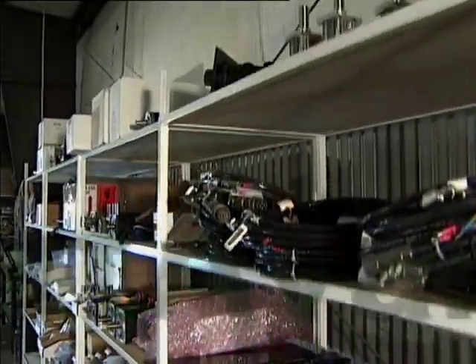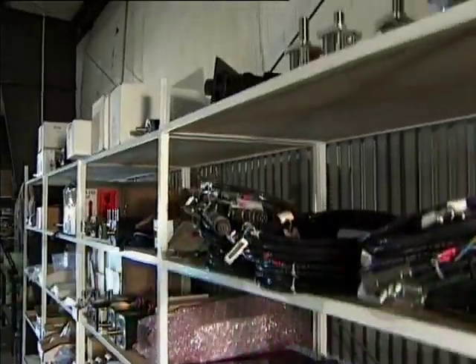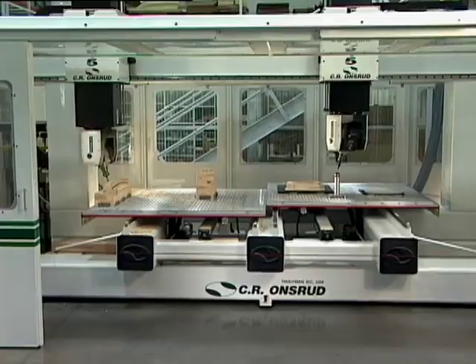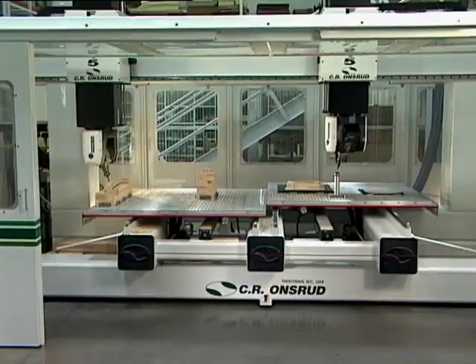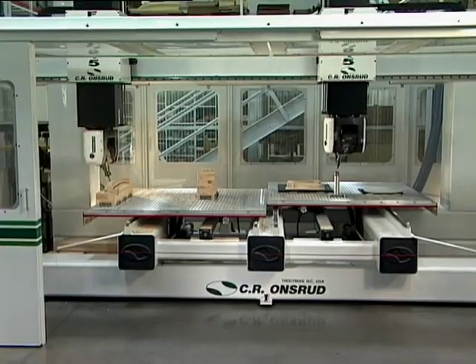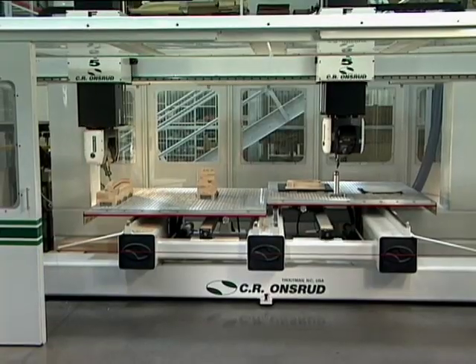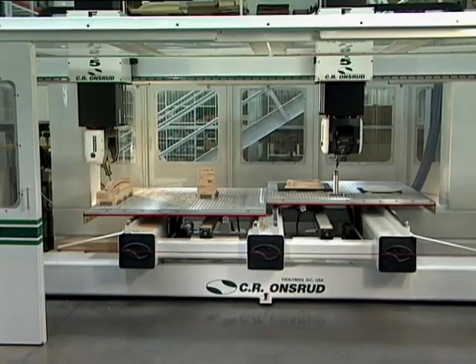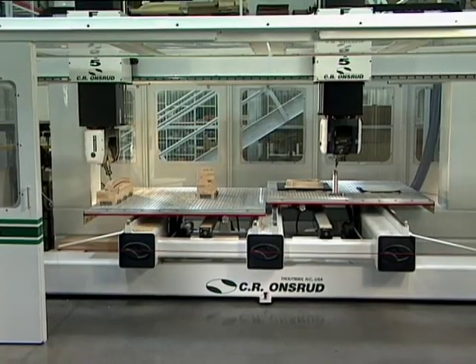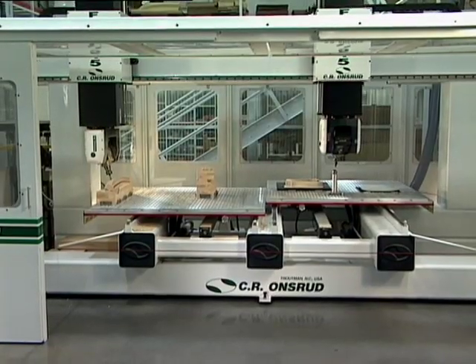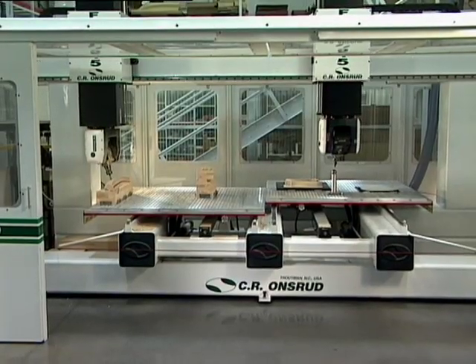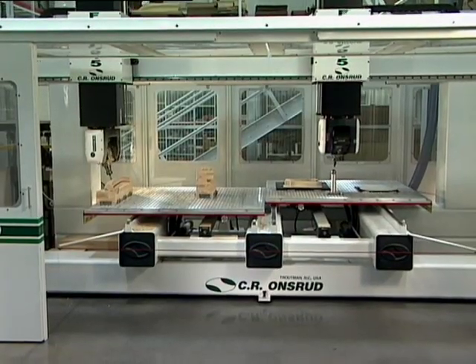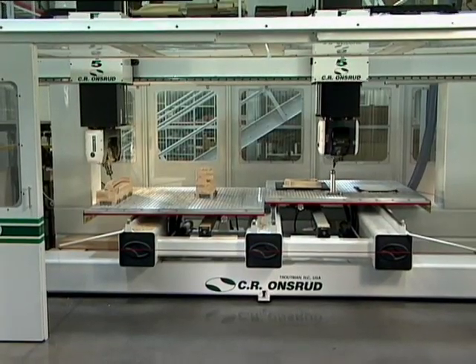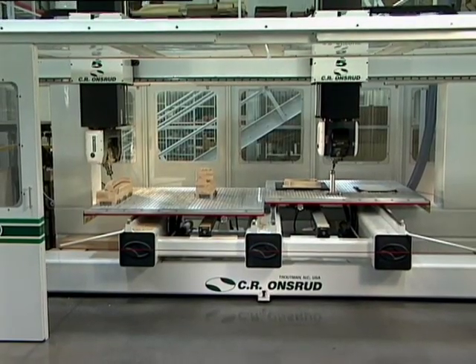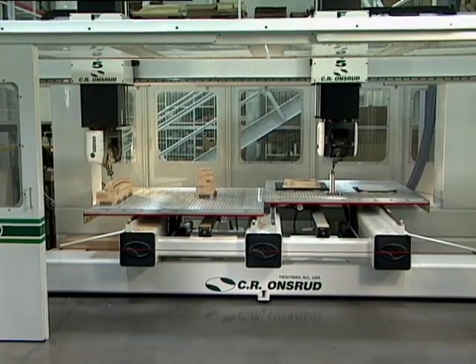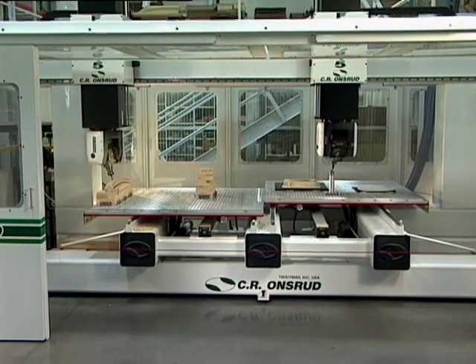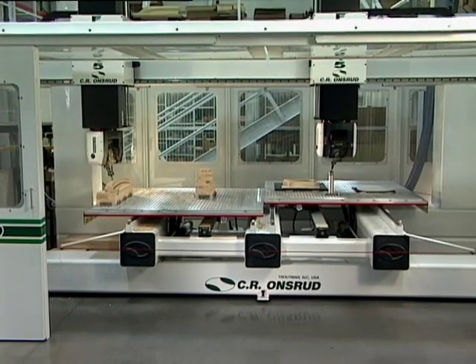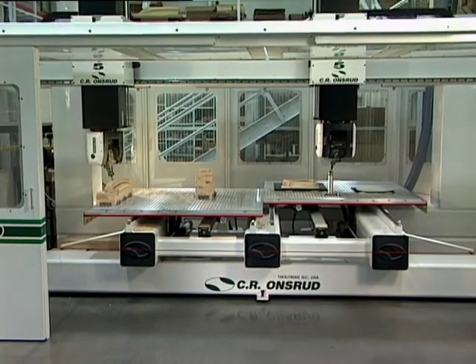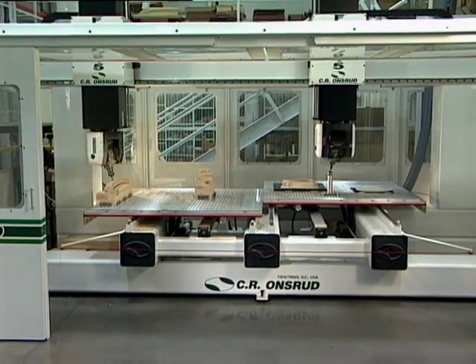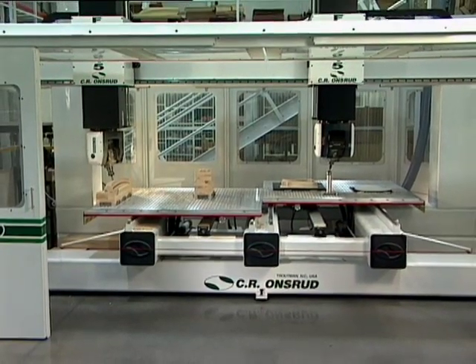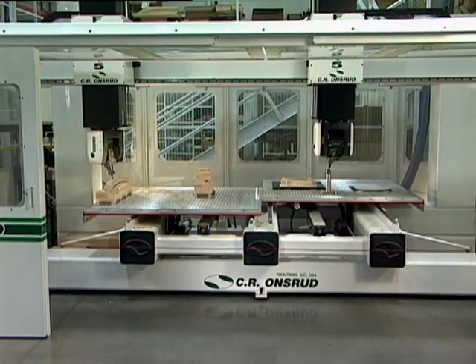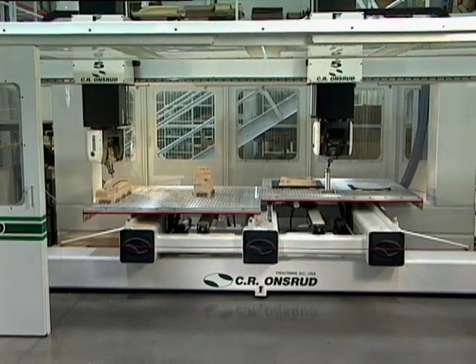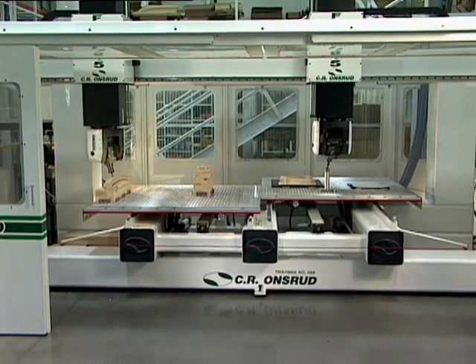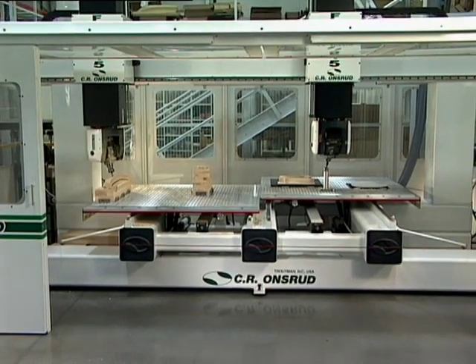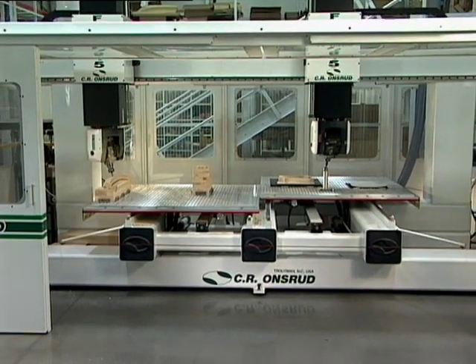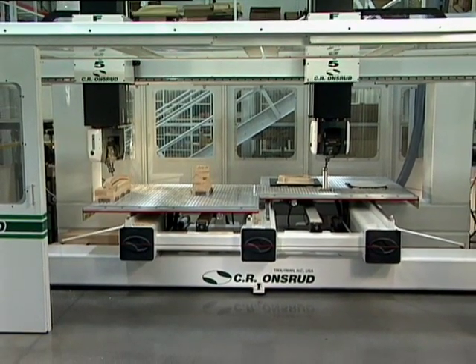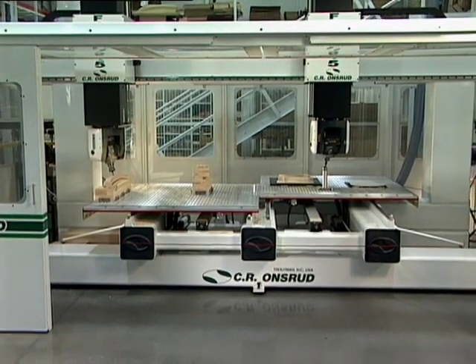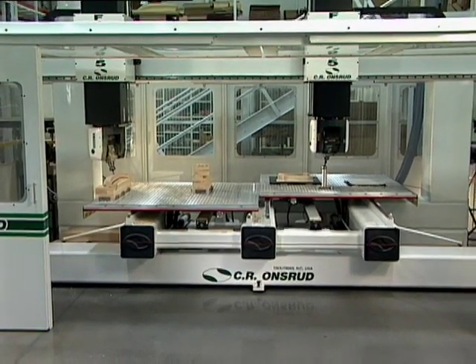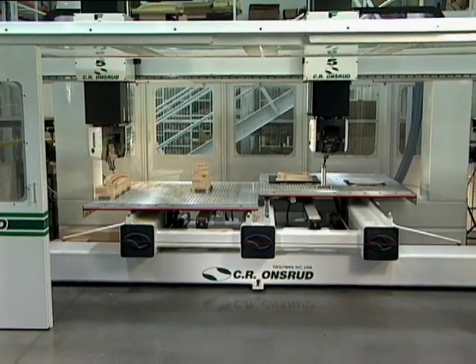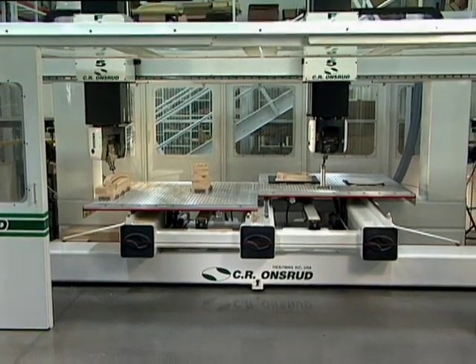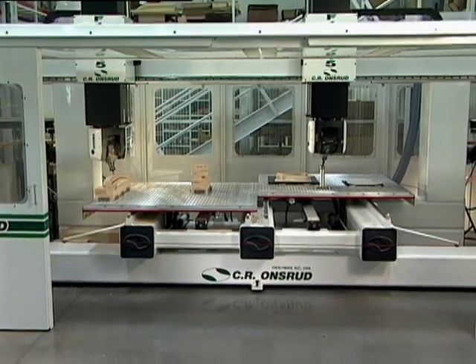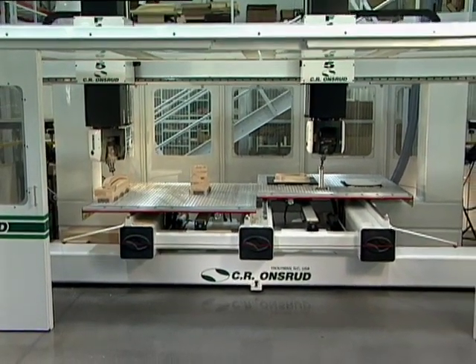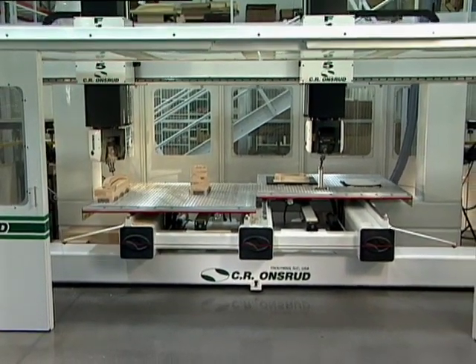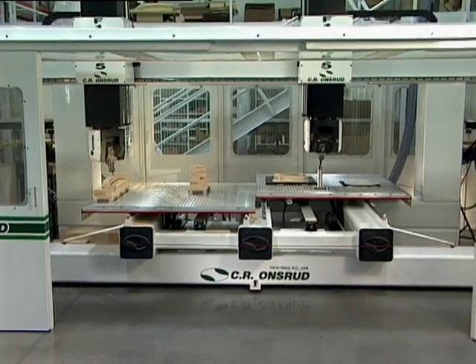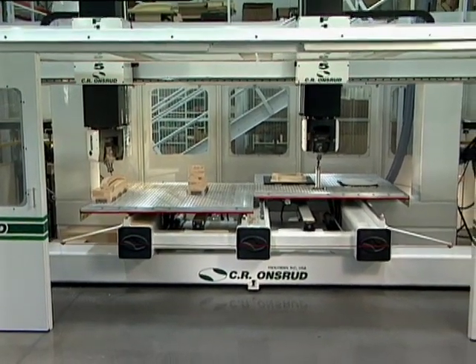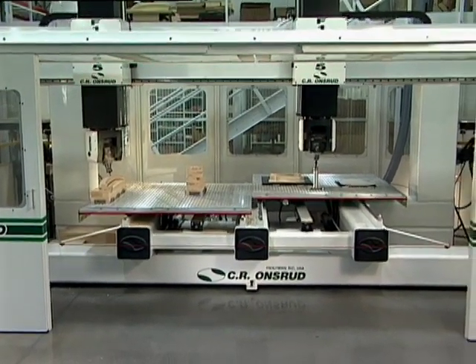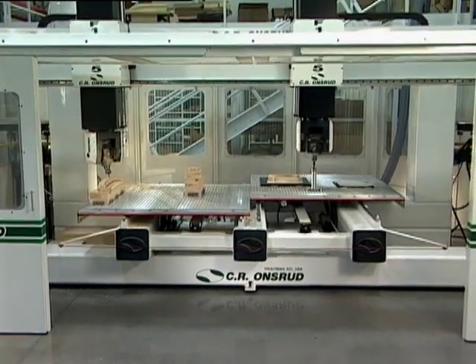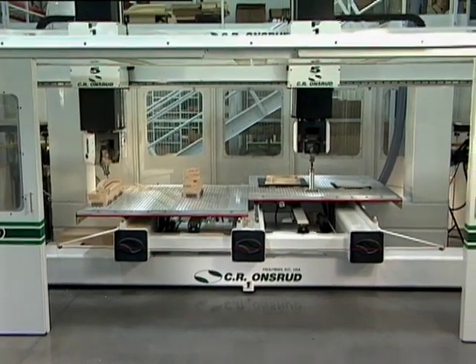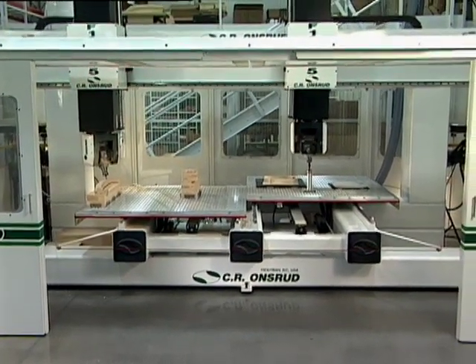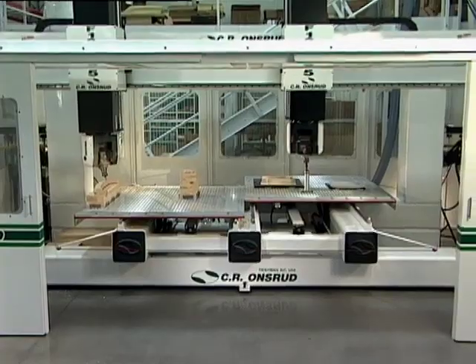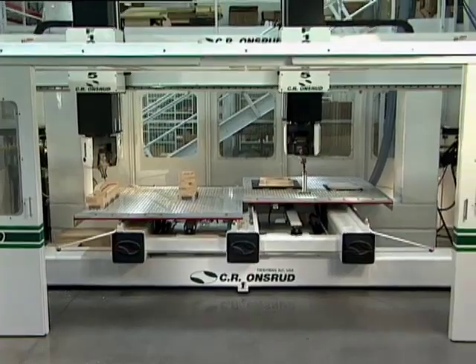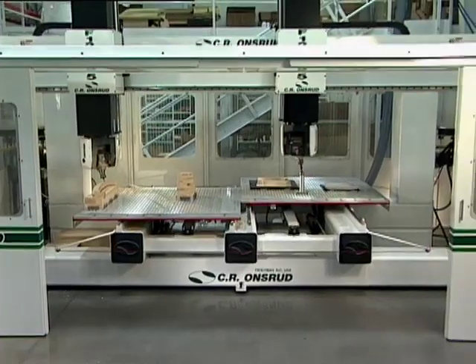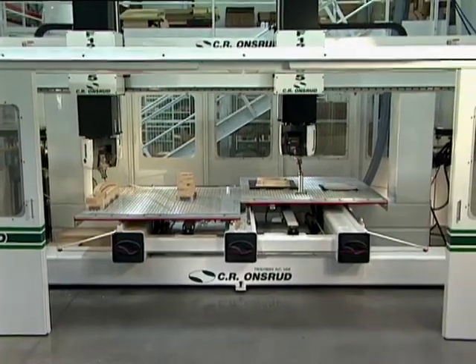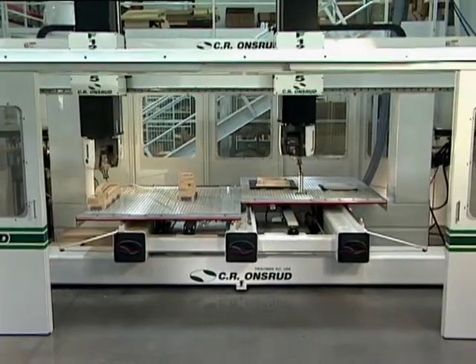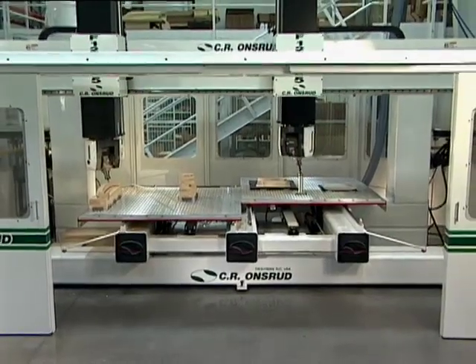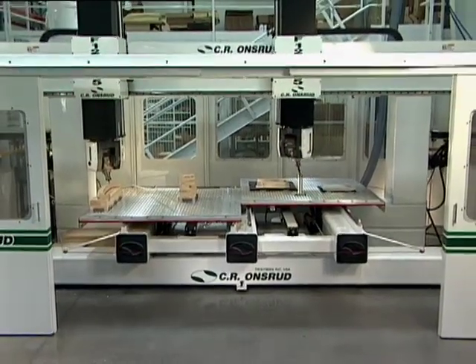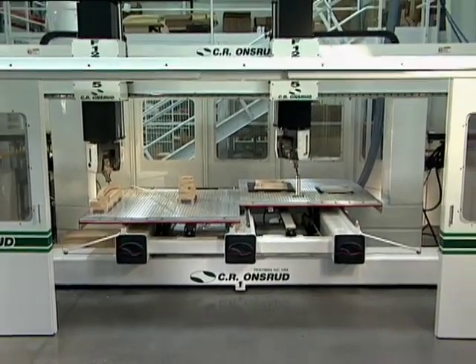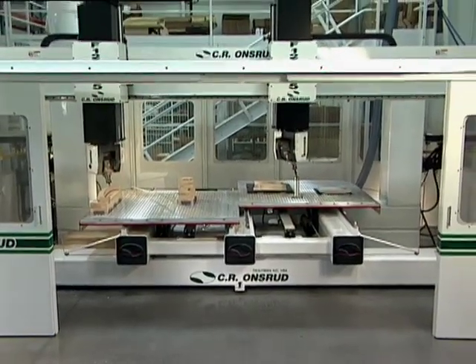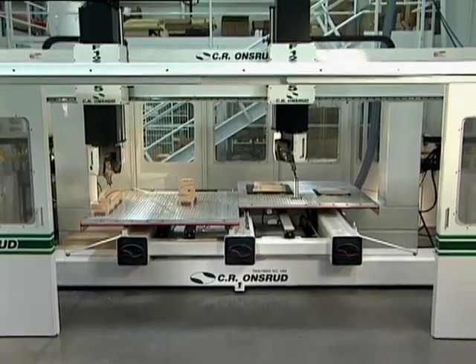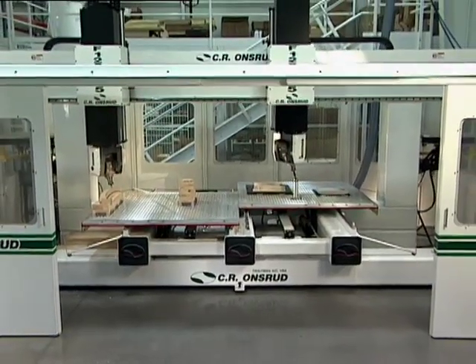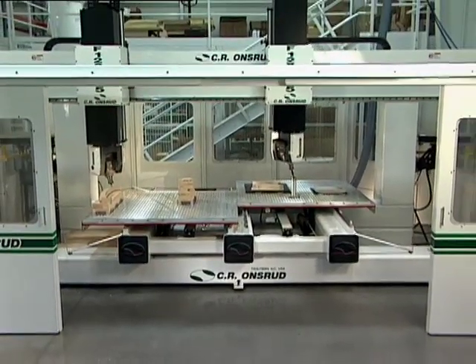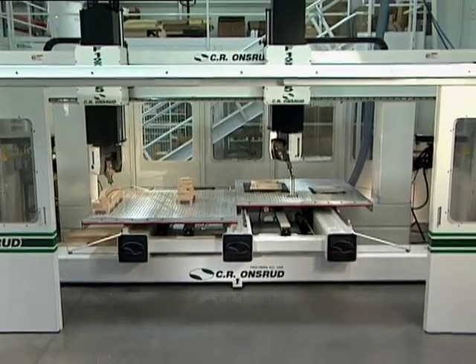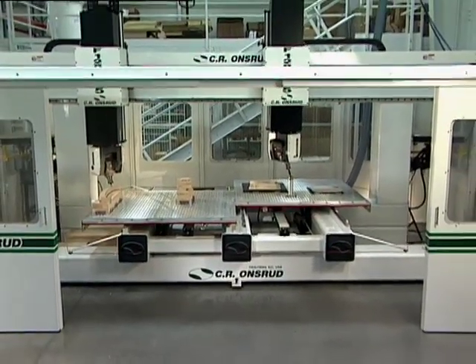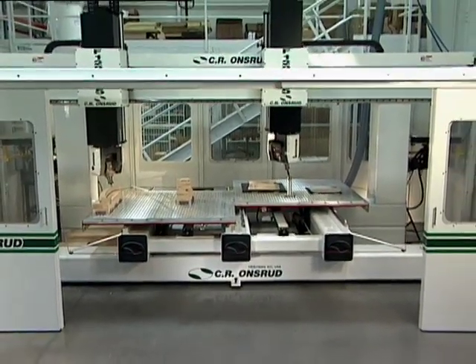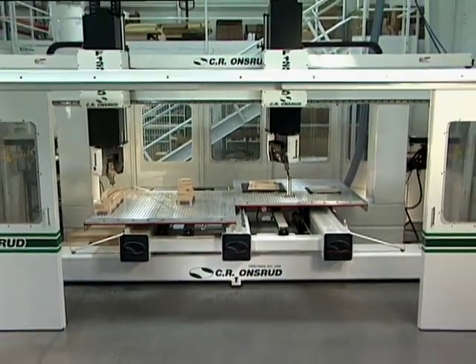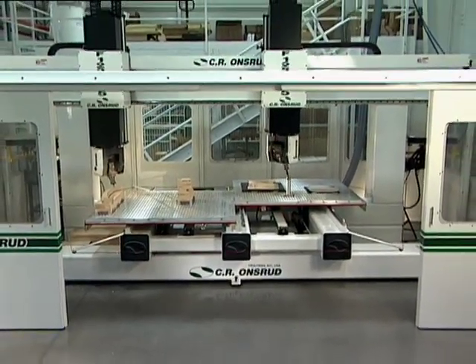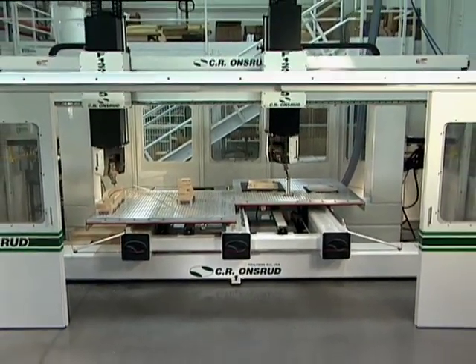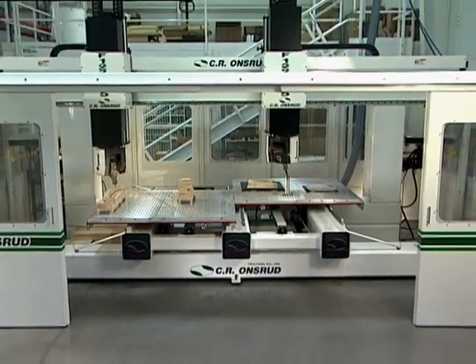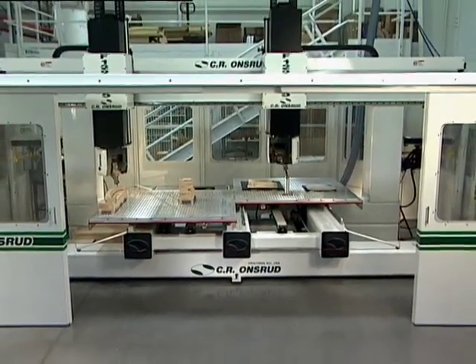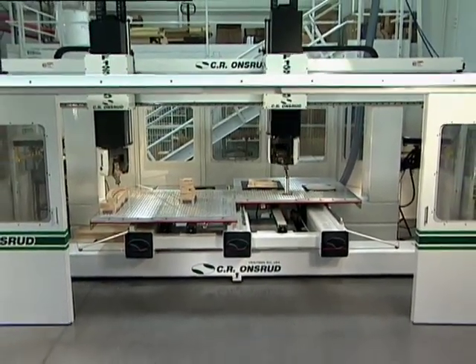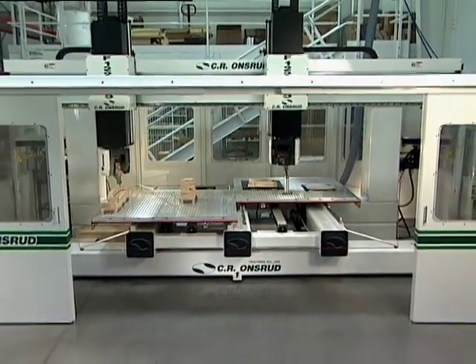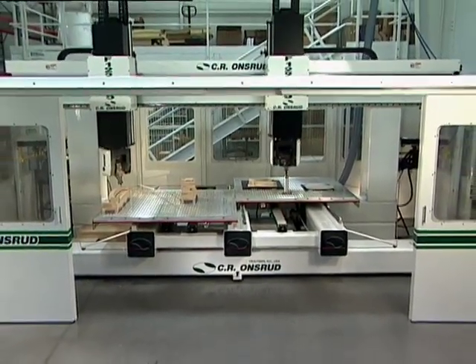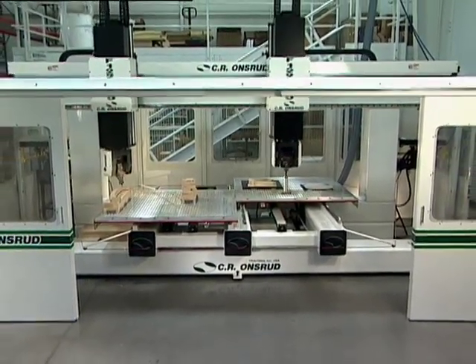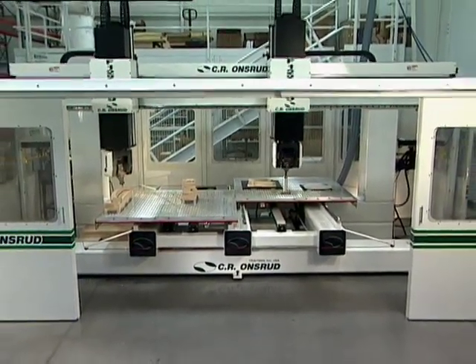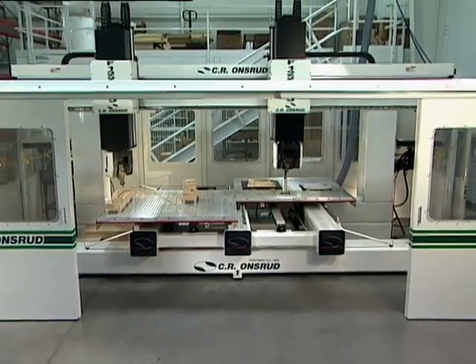Remarkable machinery backed by unparalleled customer service. Expect nothing less from CR Onsrud.